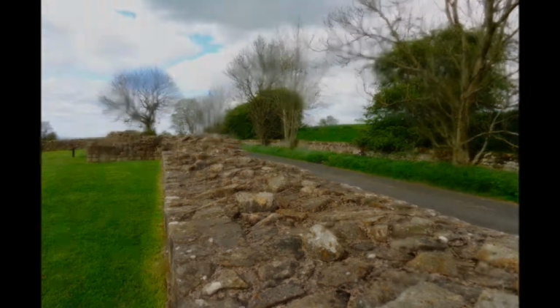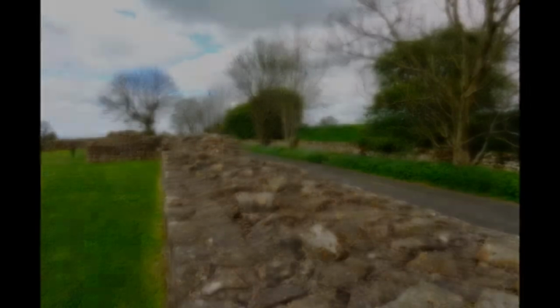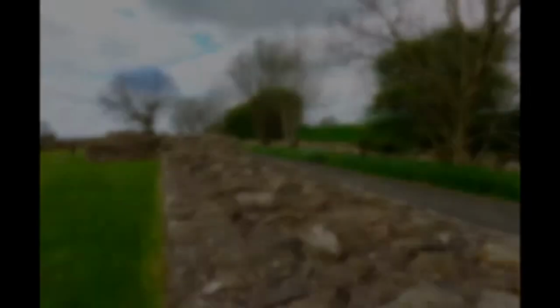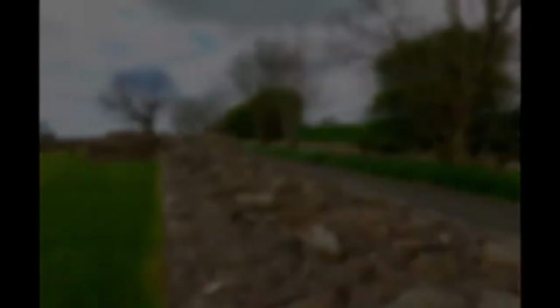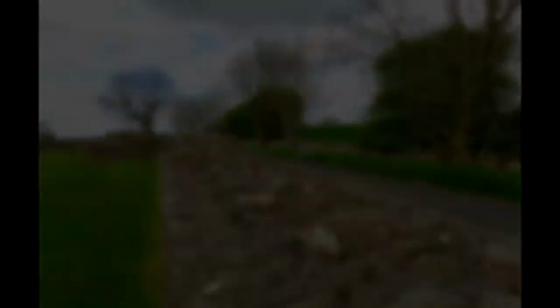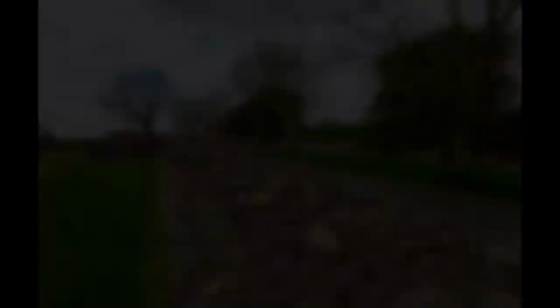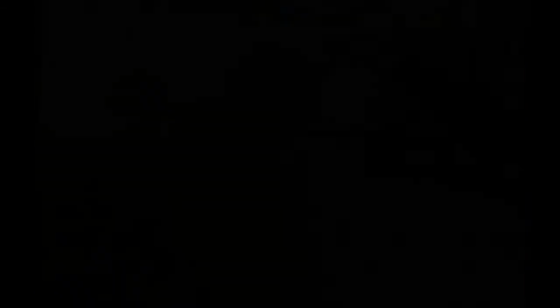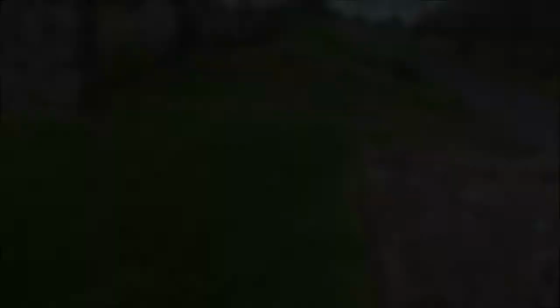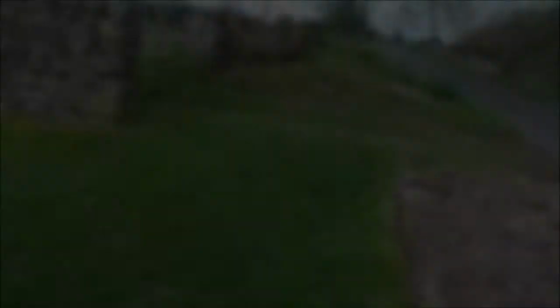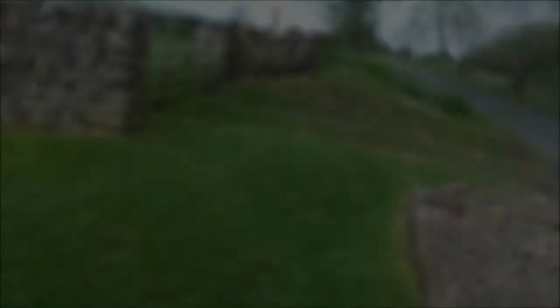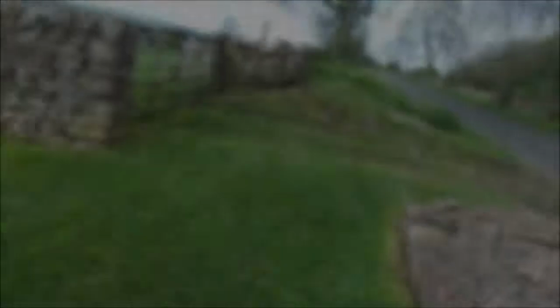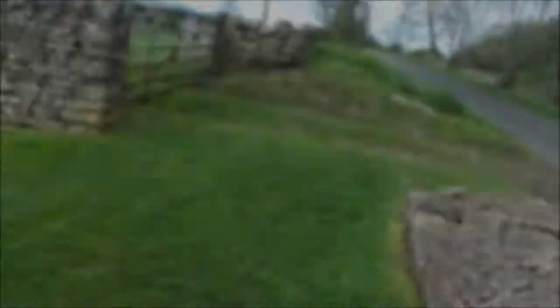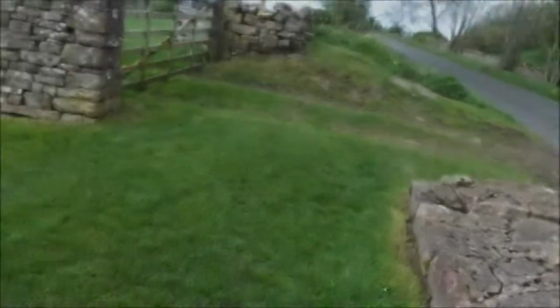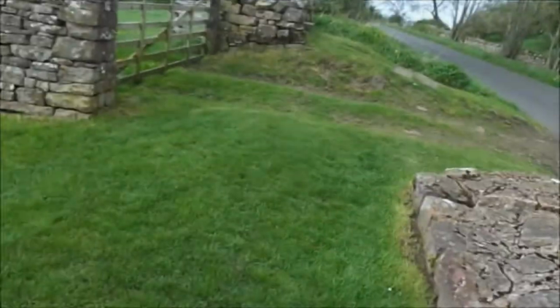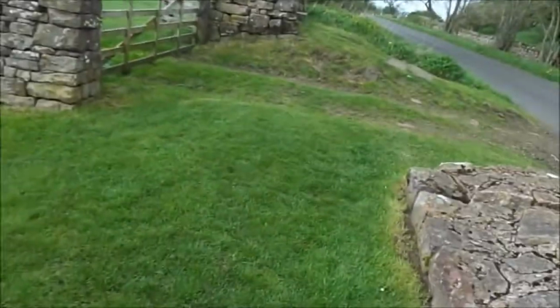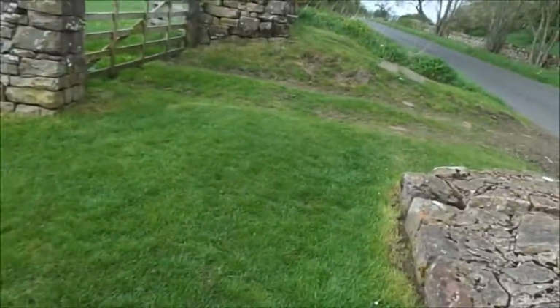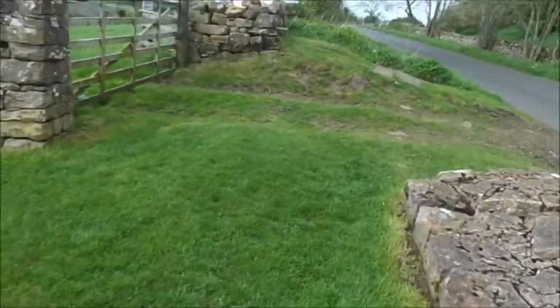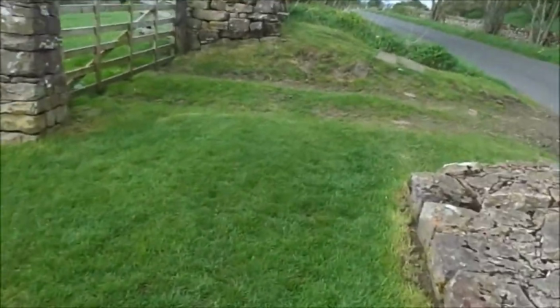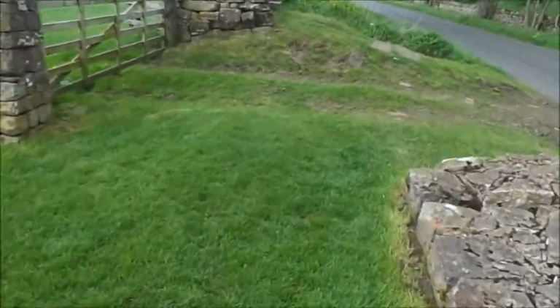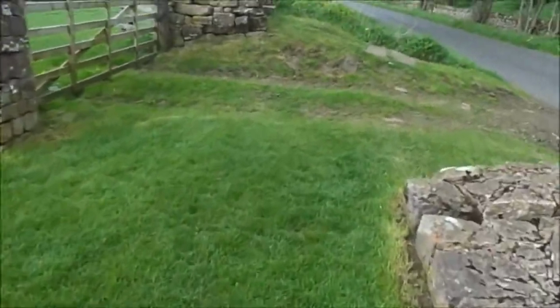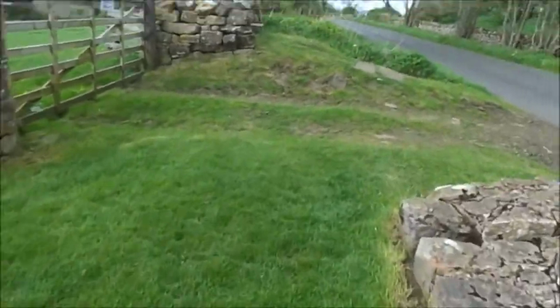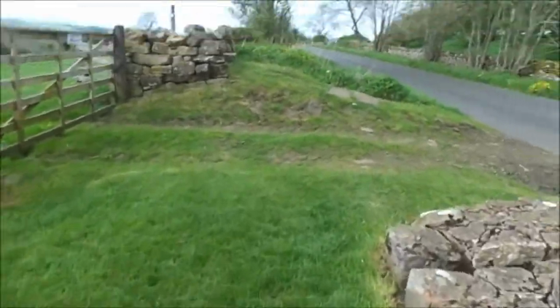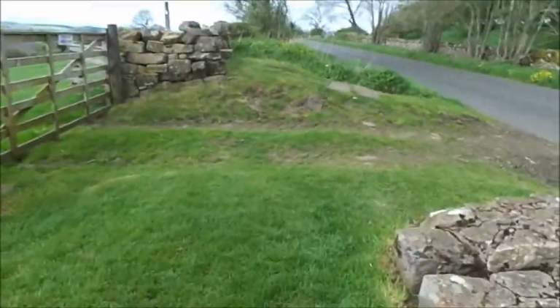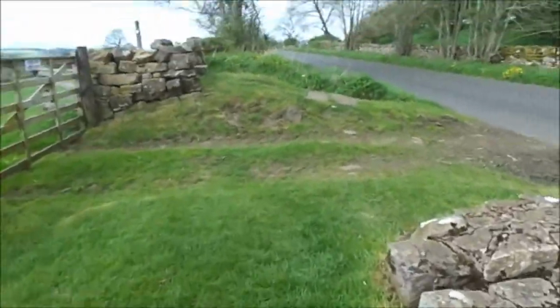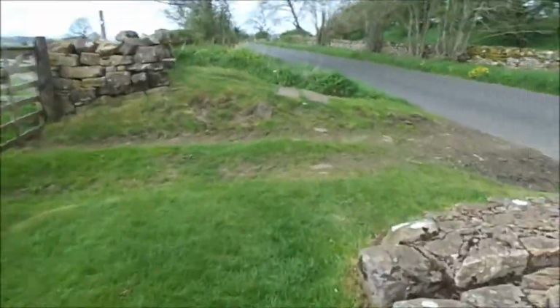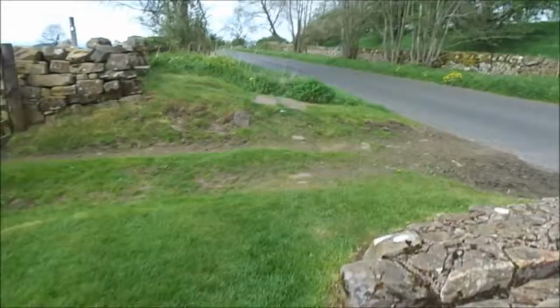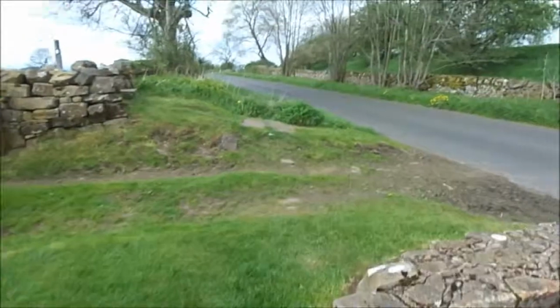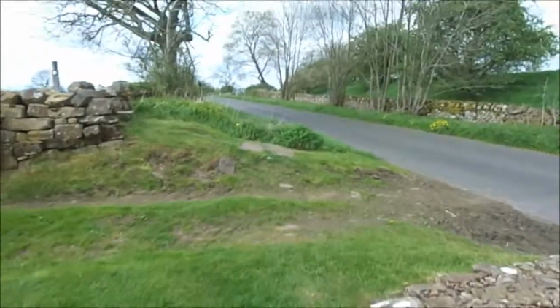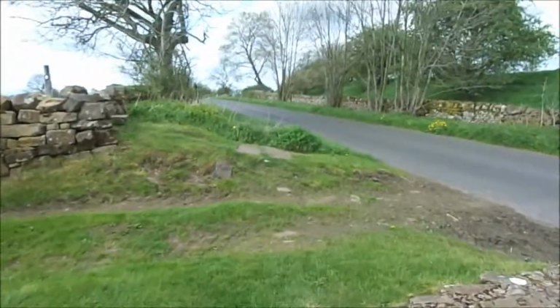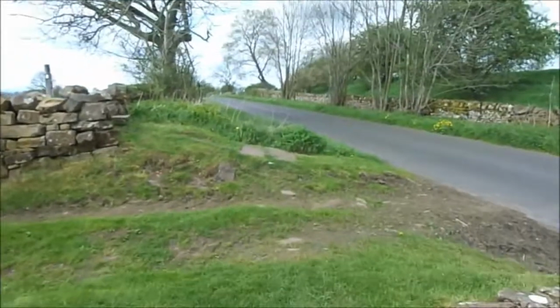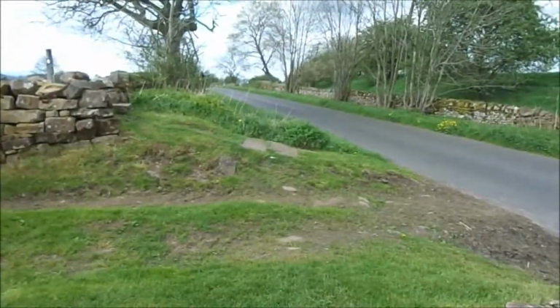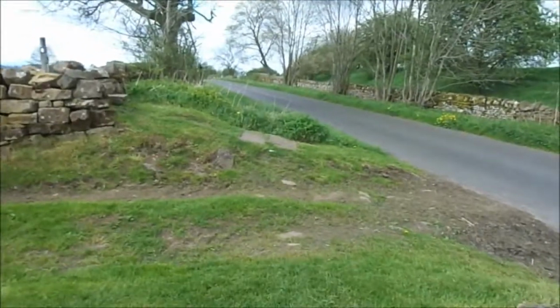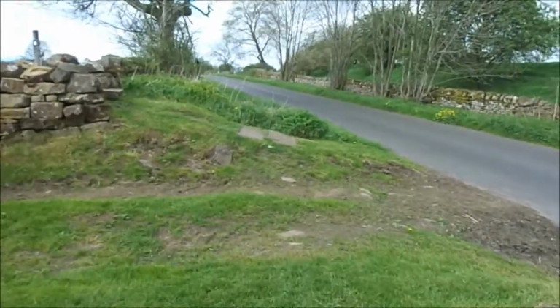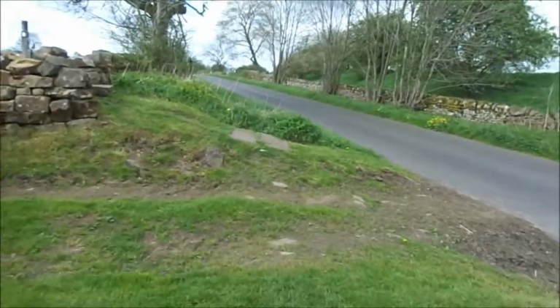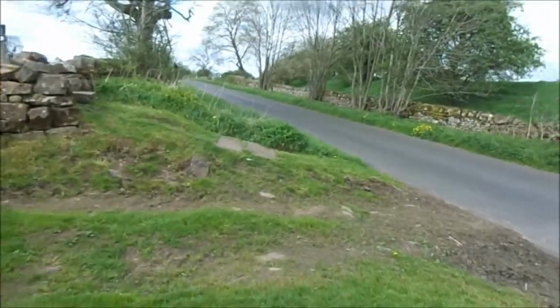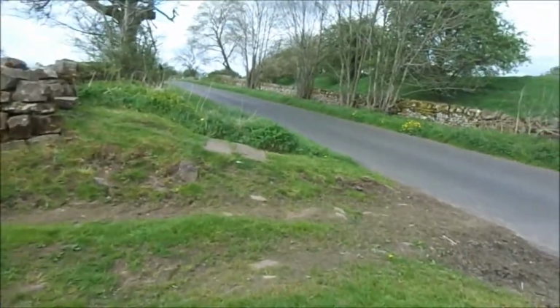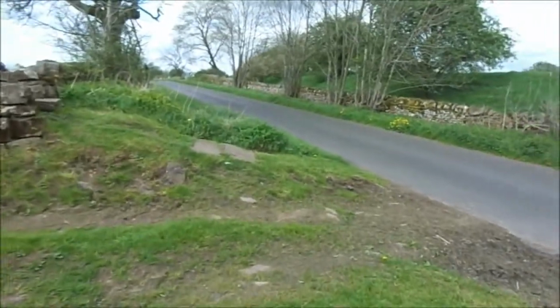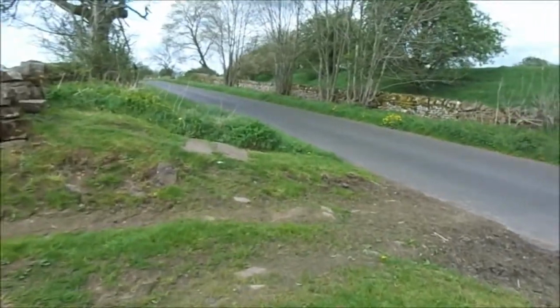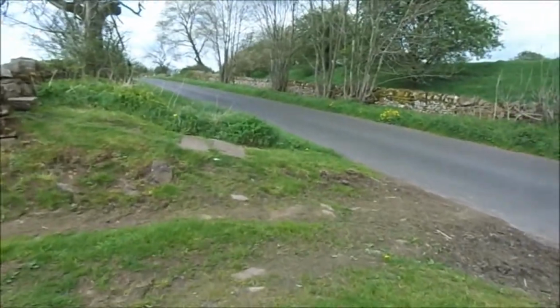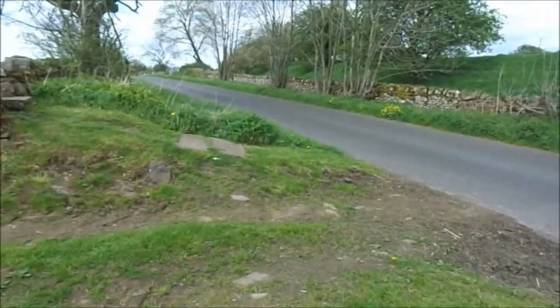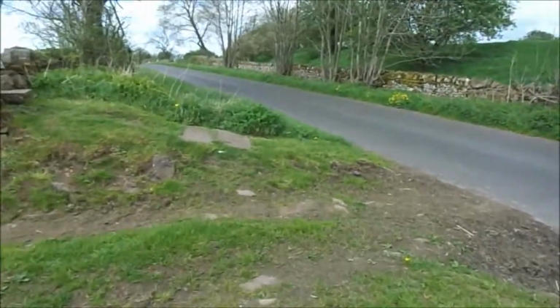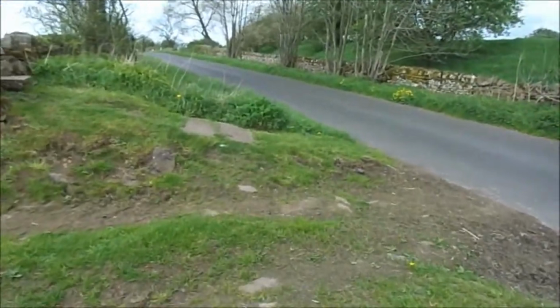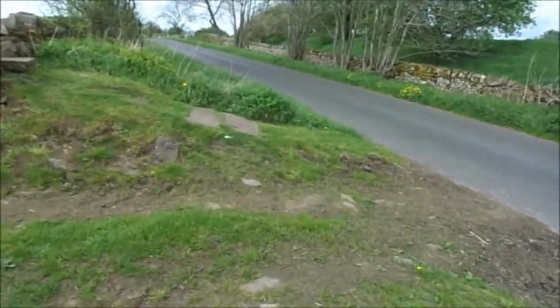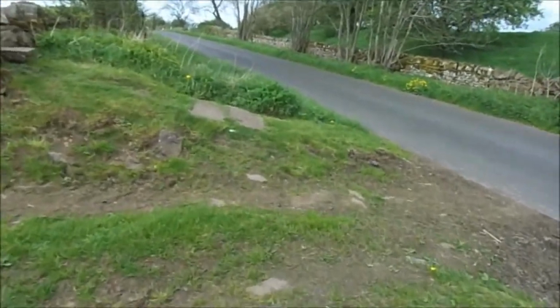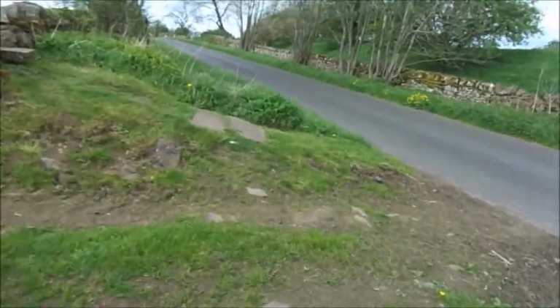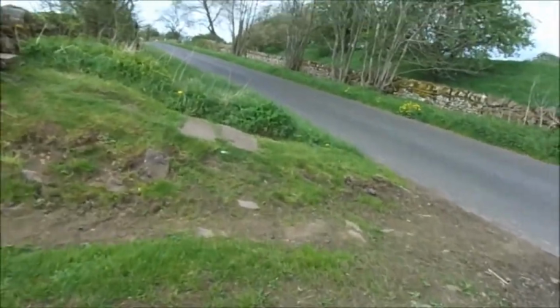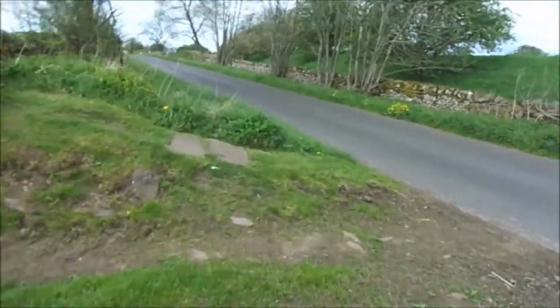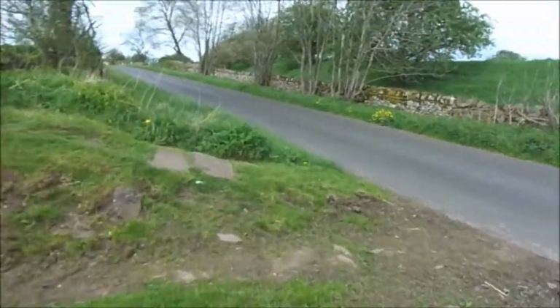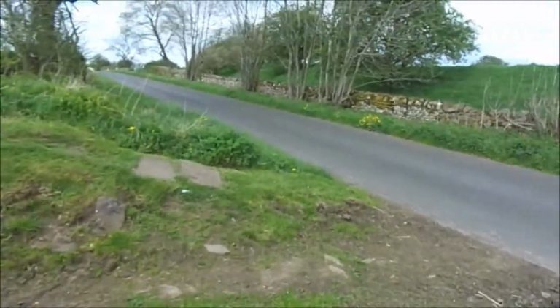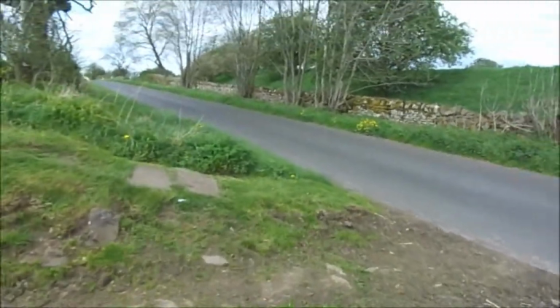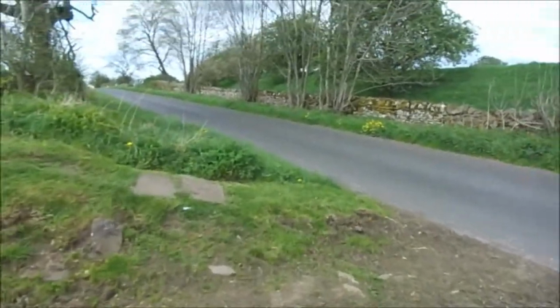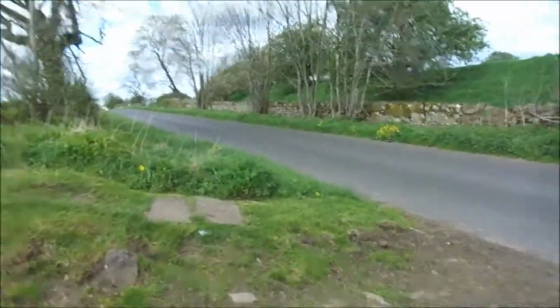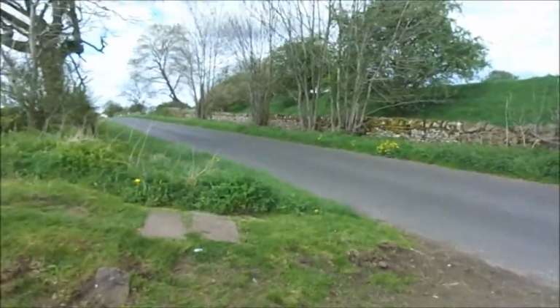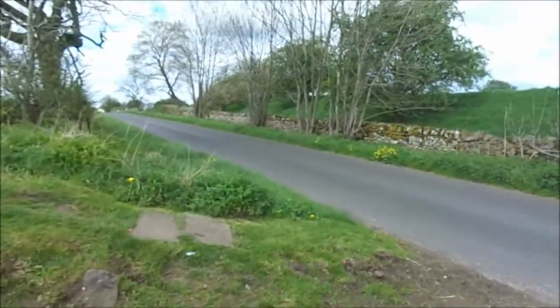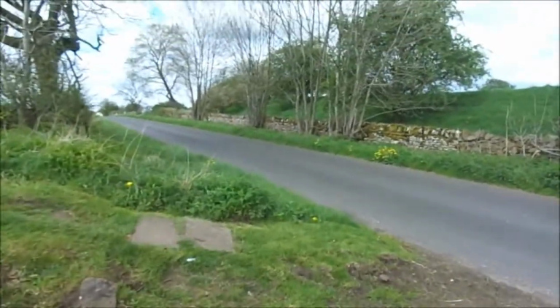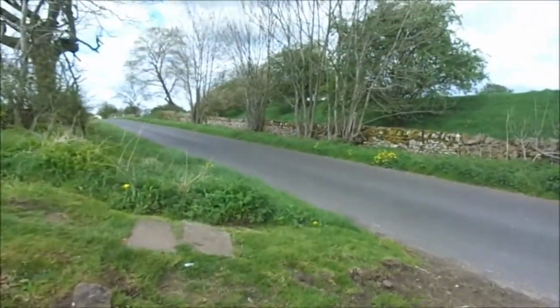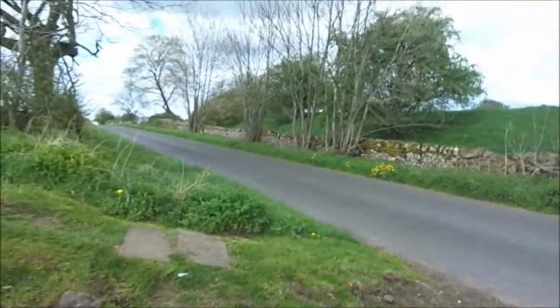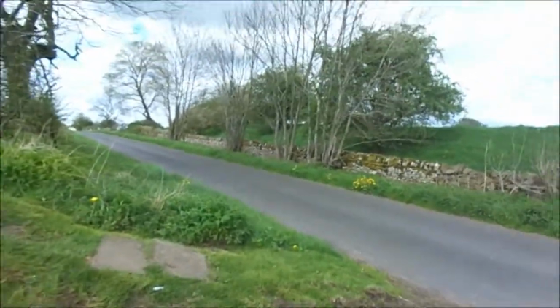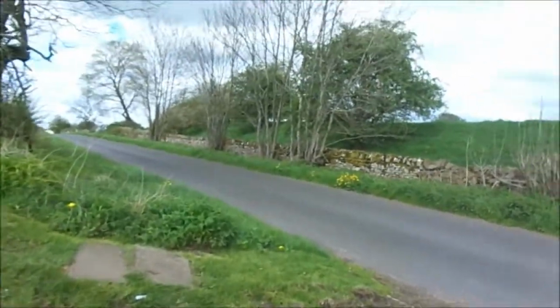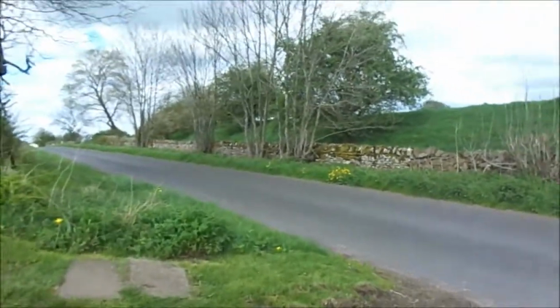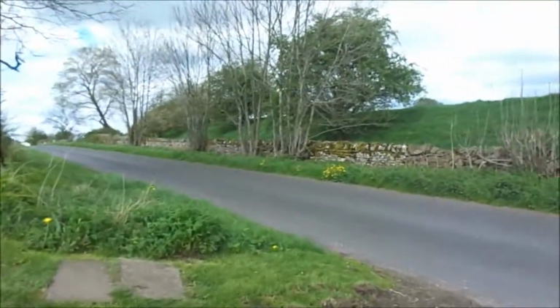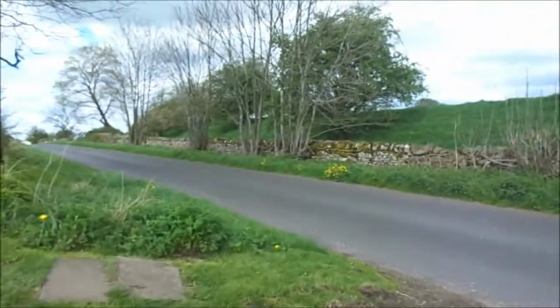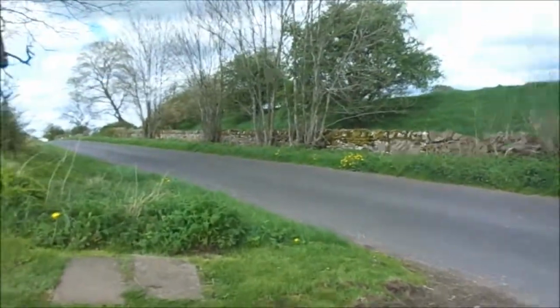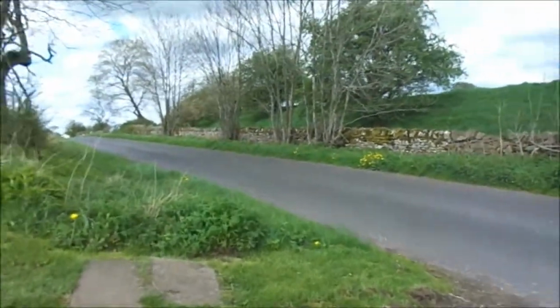All right, this is Sheila. It's the 2nd of May 2014. I'm on the border of England and Scotland.